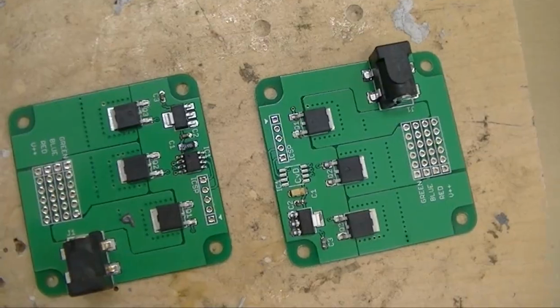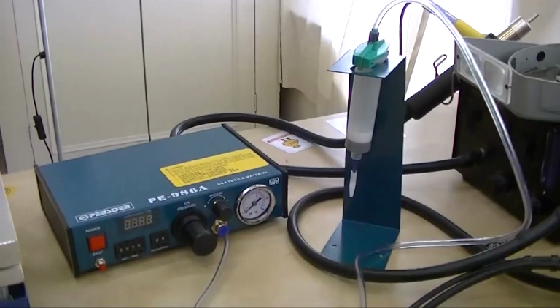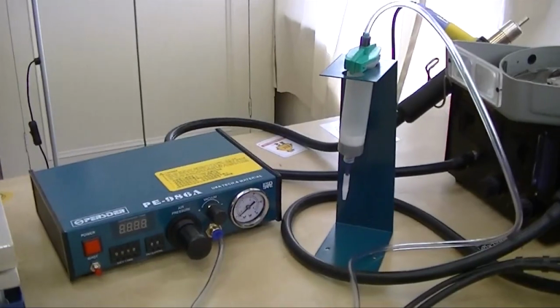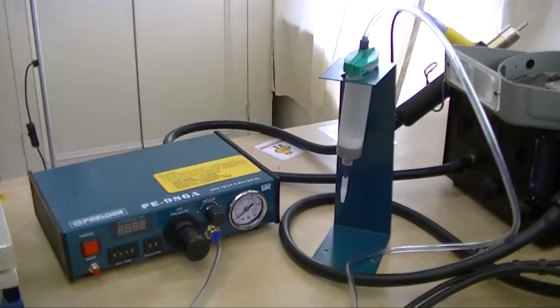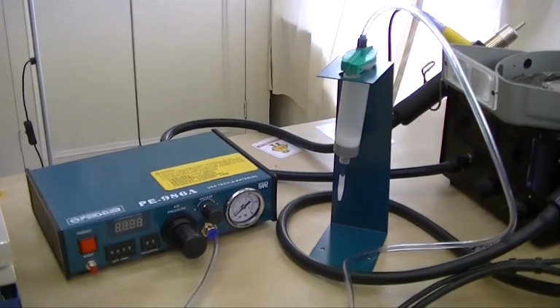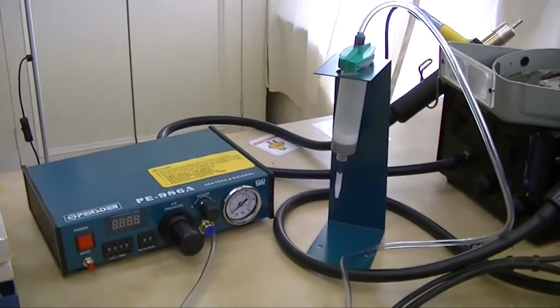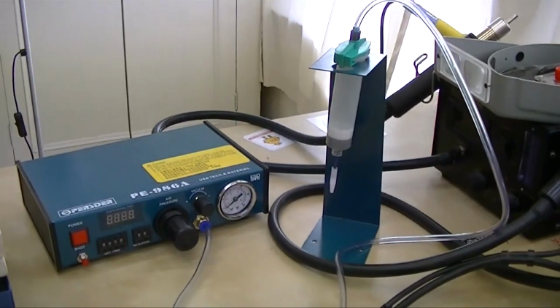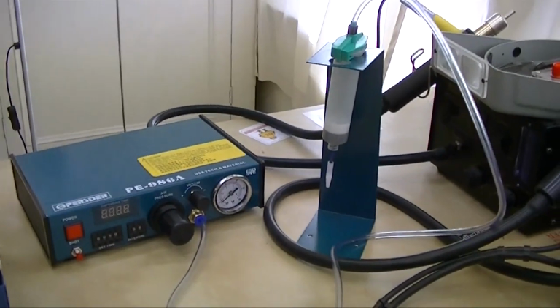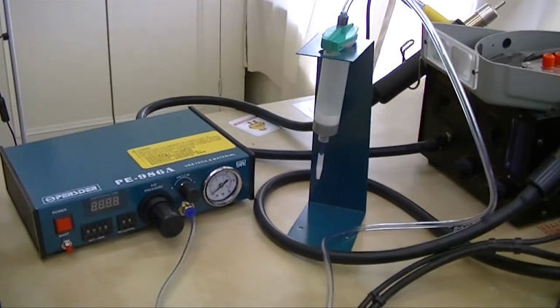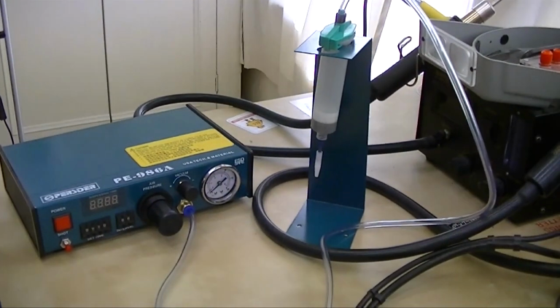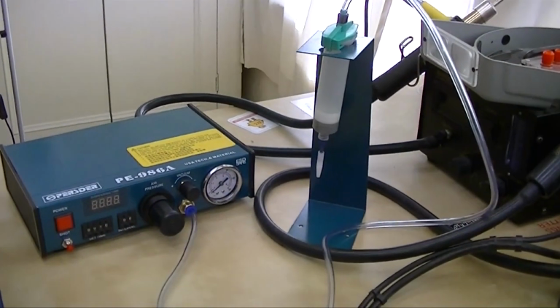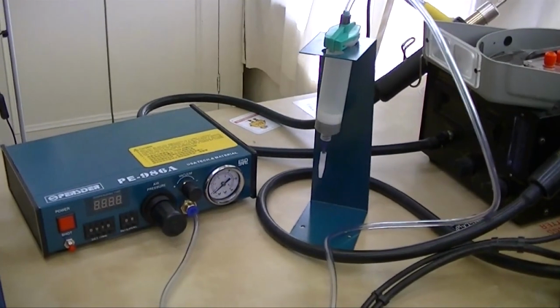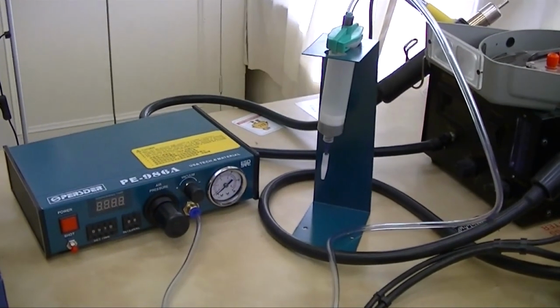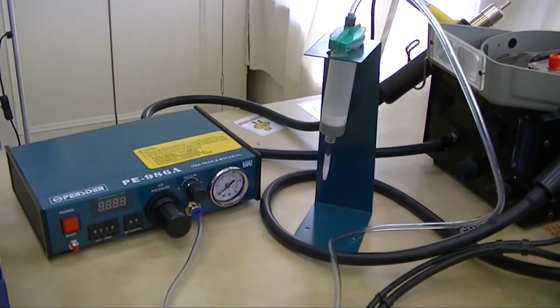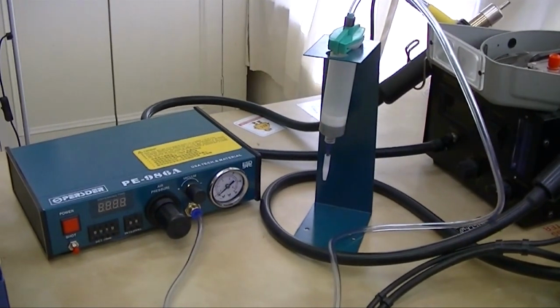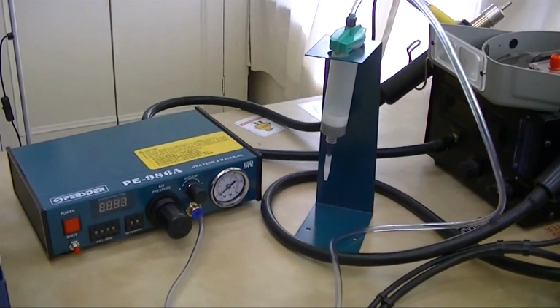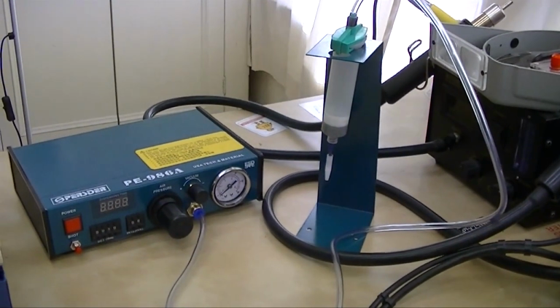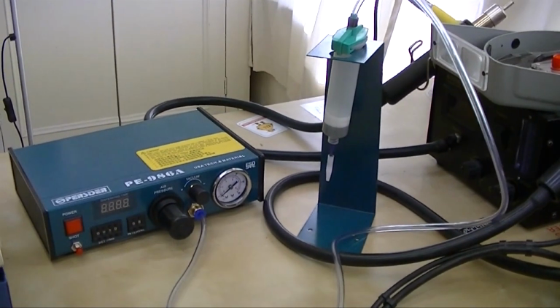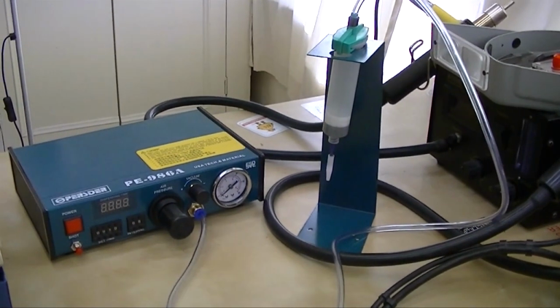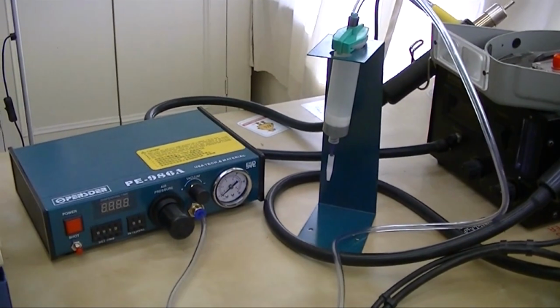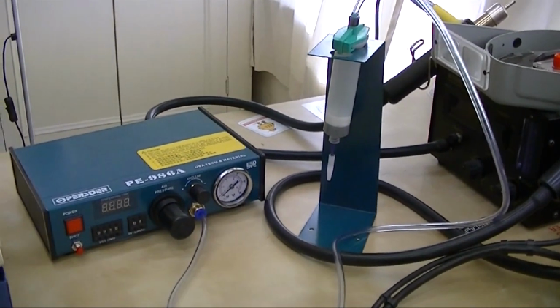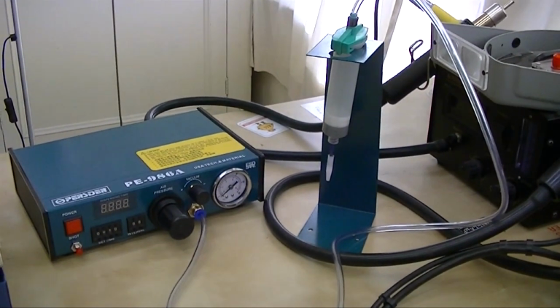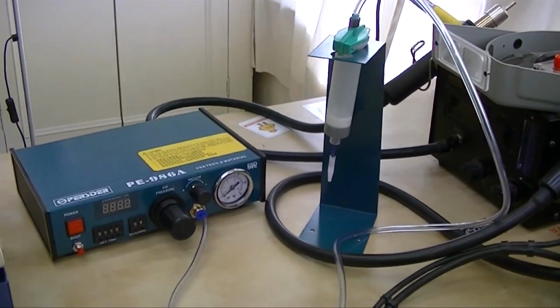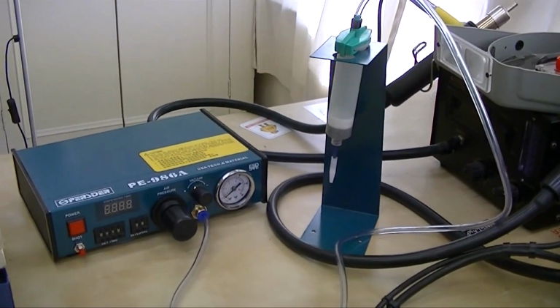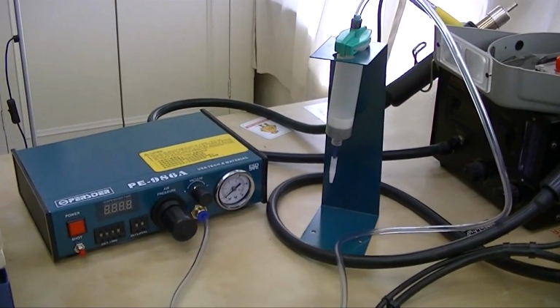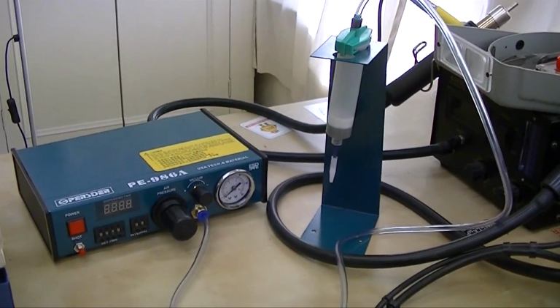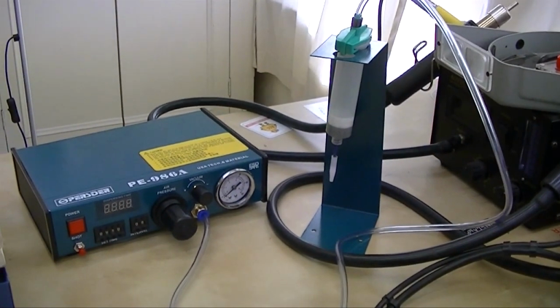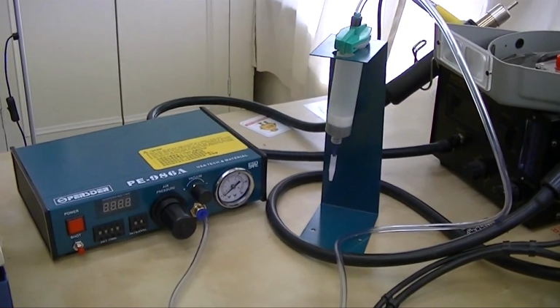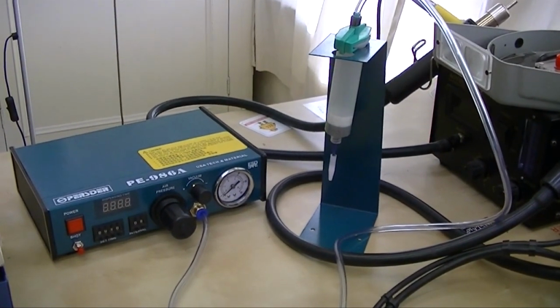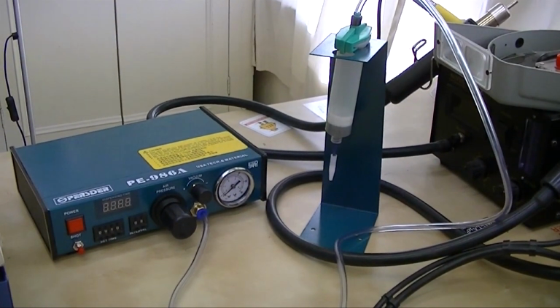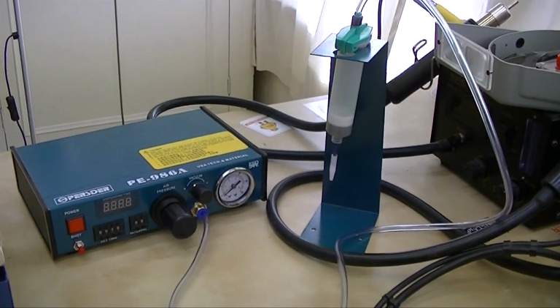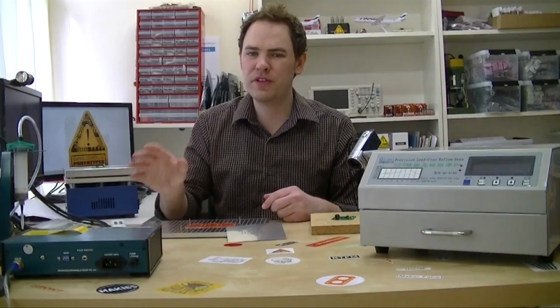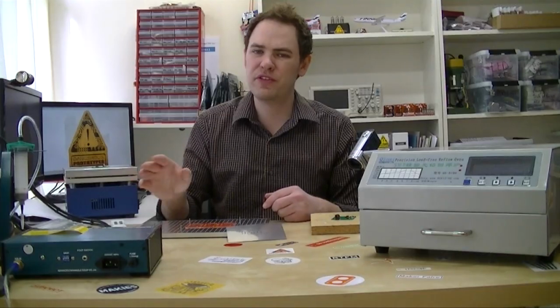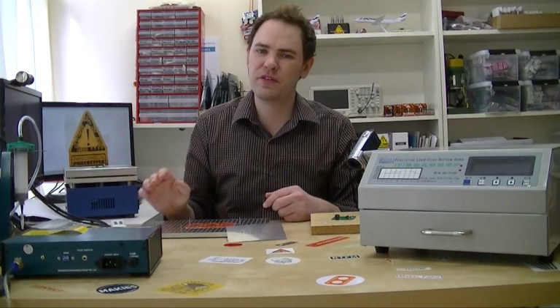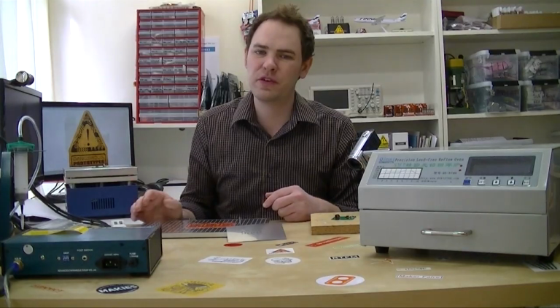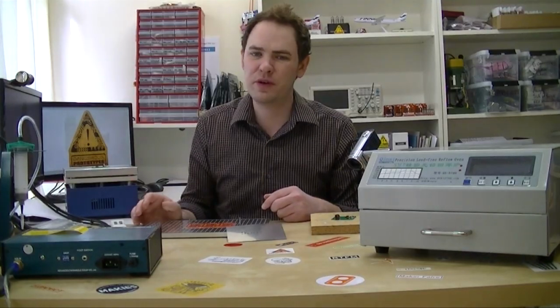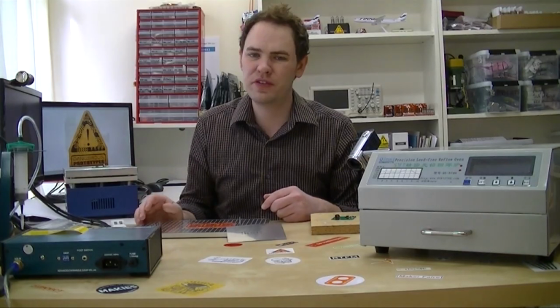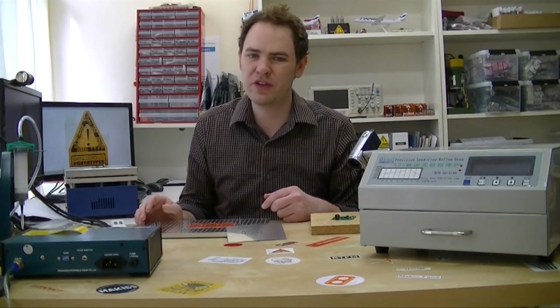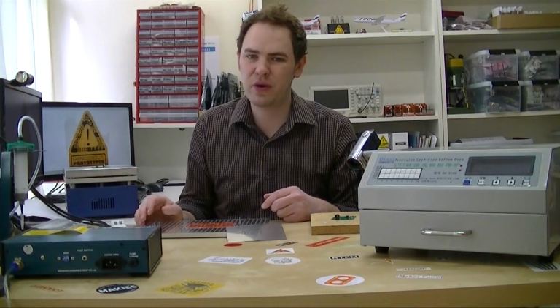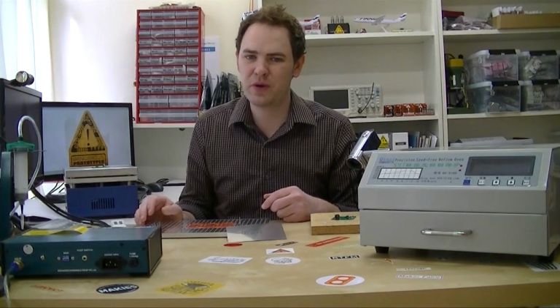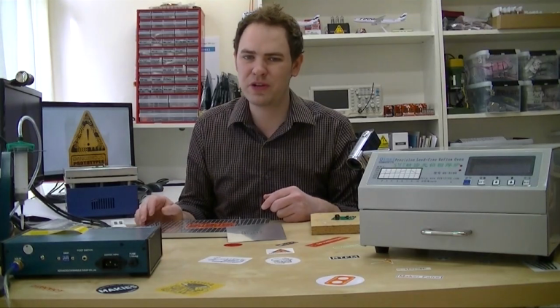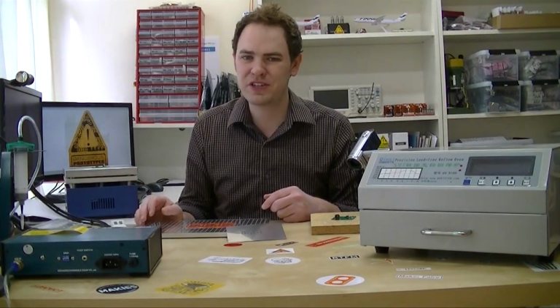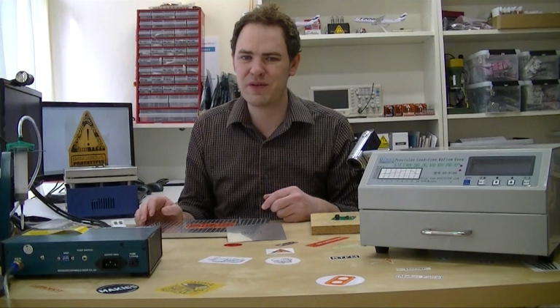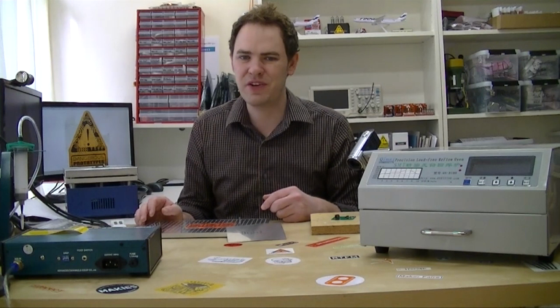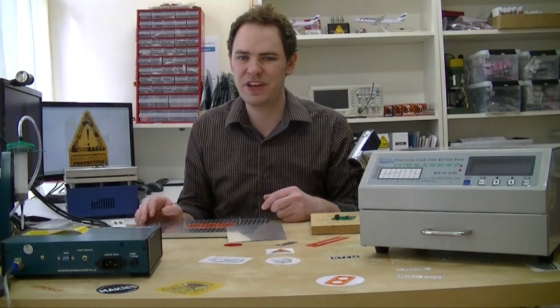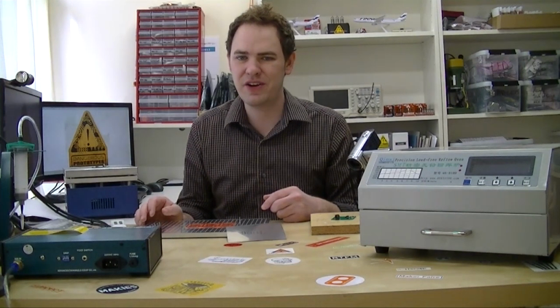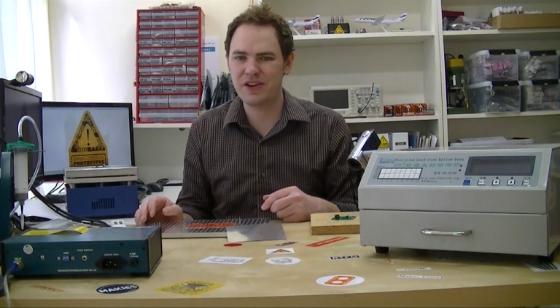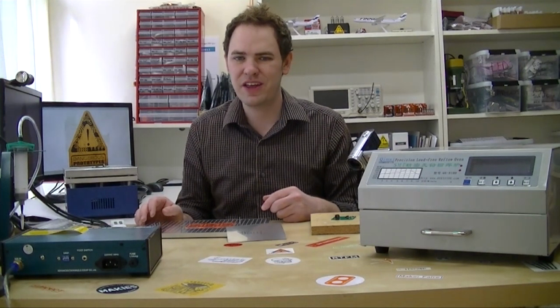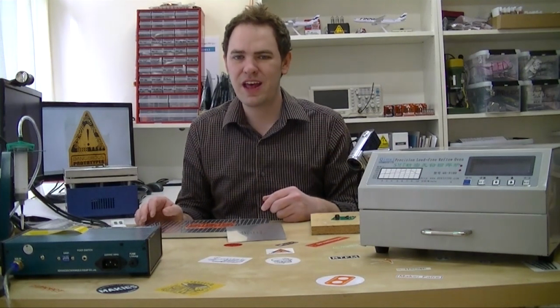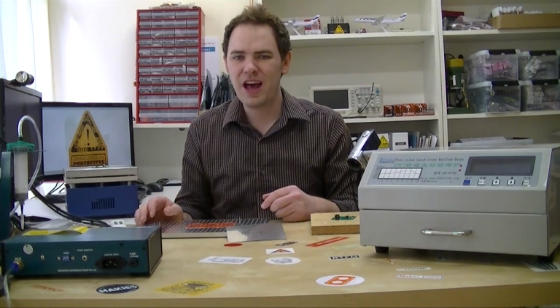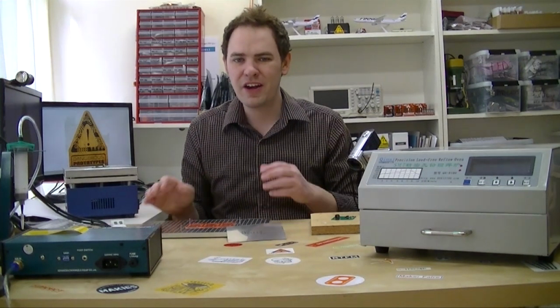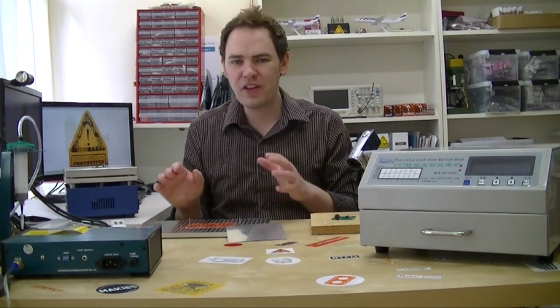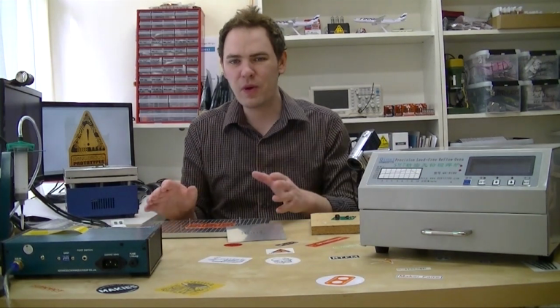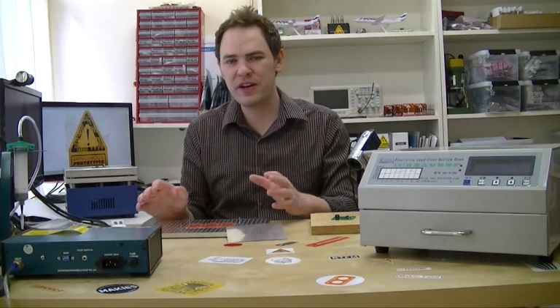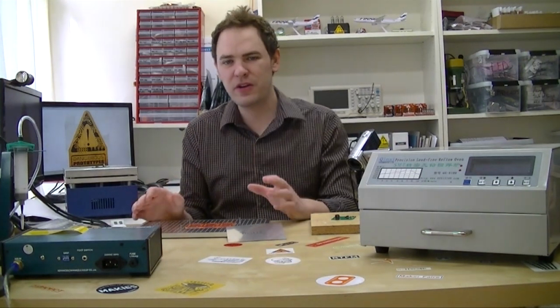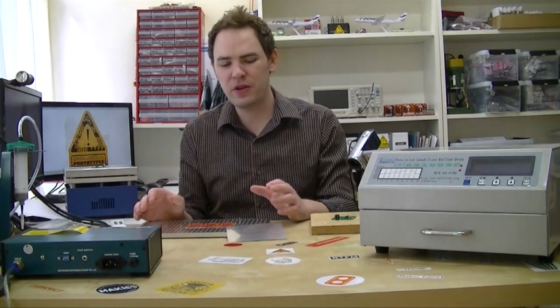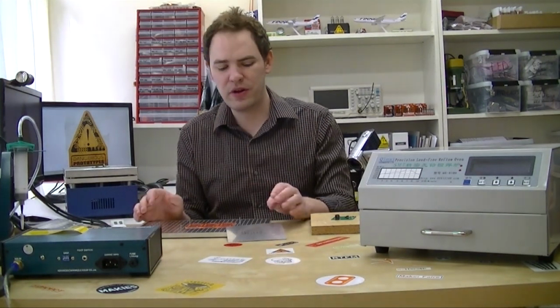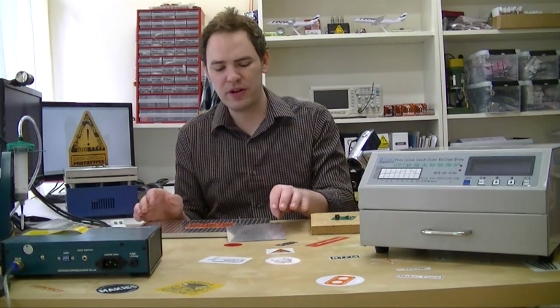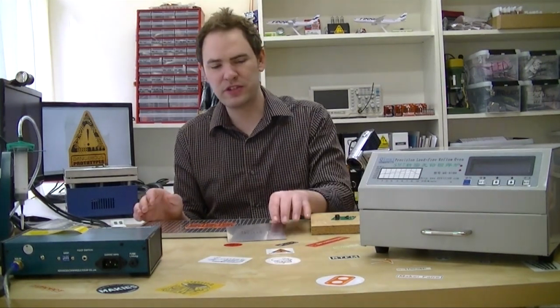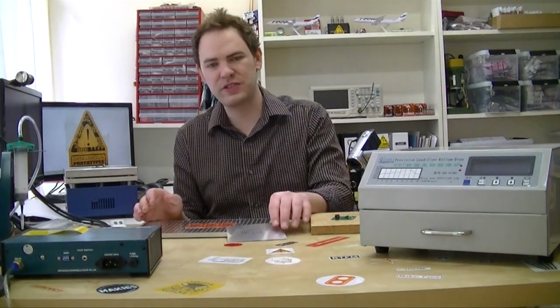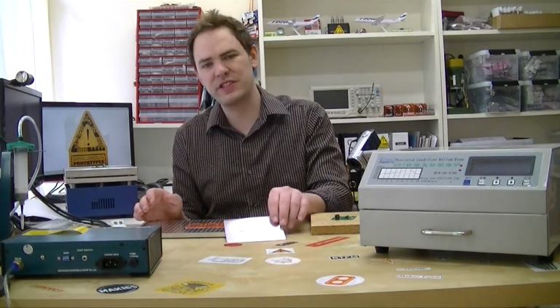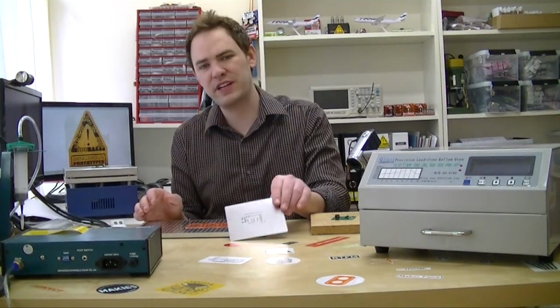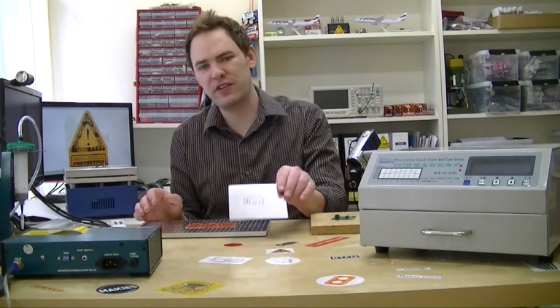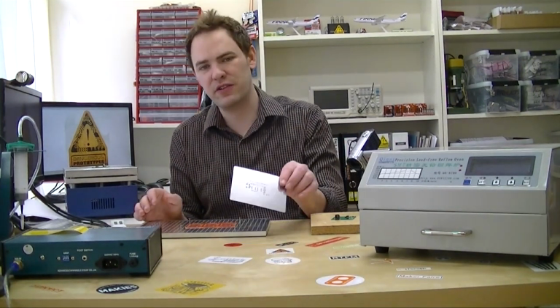We applied the solder paste to the board using the pneumatic solder paste dispenser. We went over this a few weeks ago in a workshop video. Another way to do it is to use a stencil.